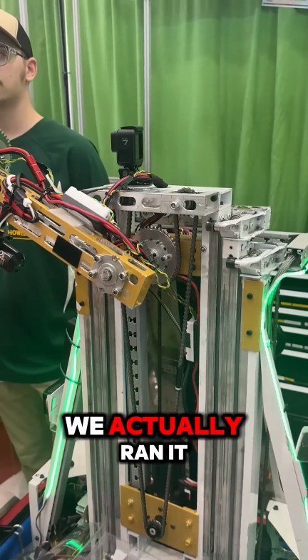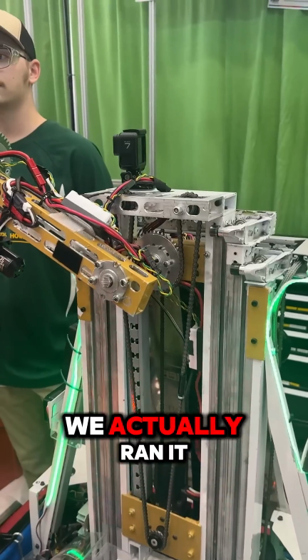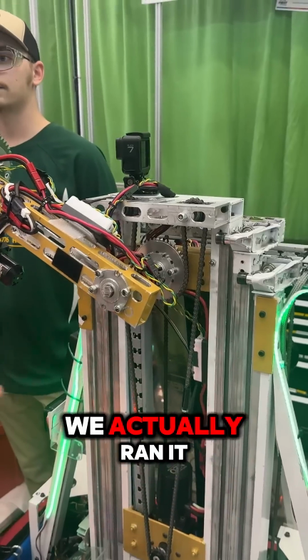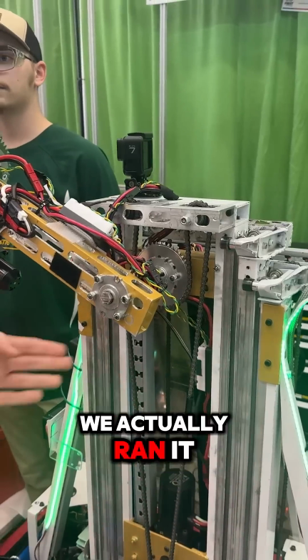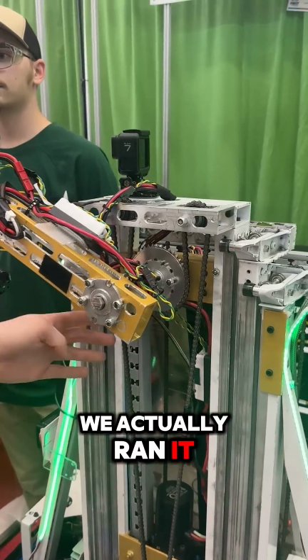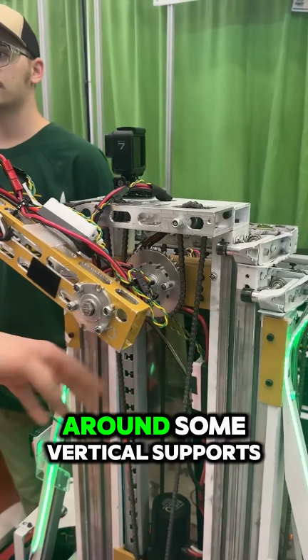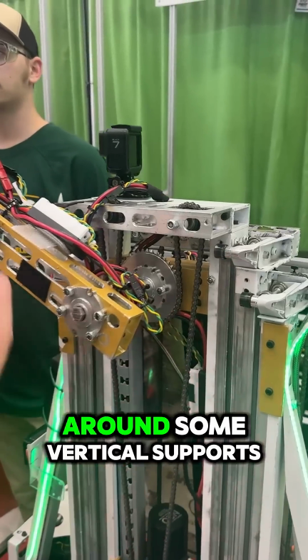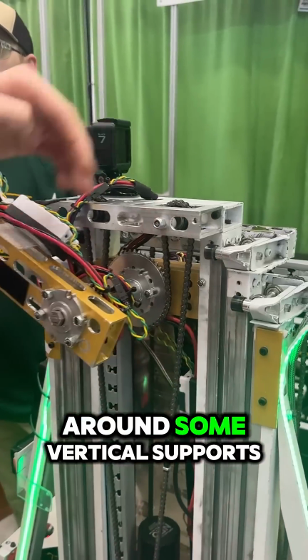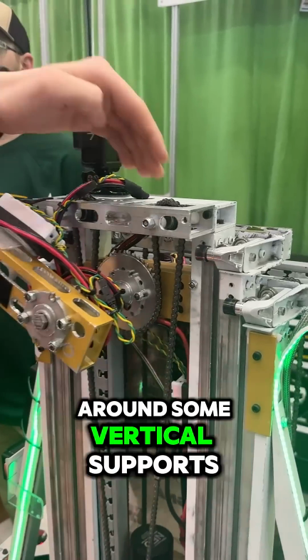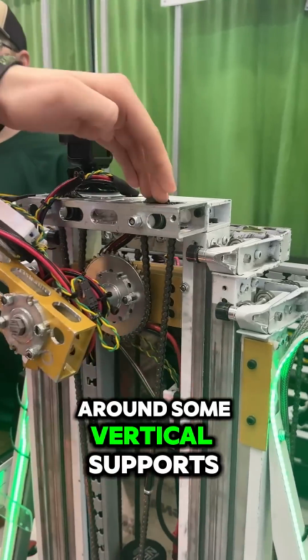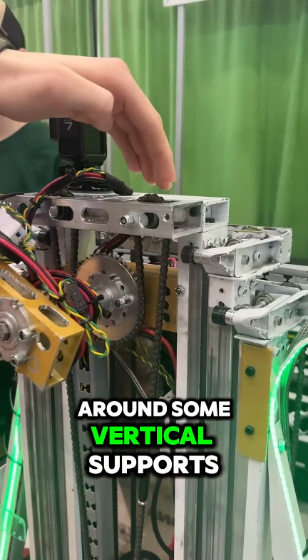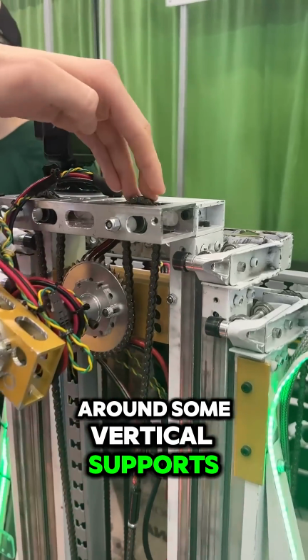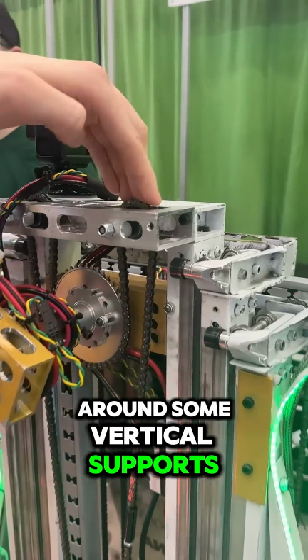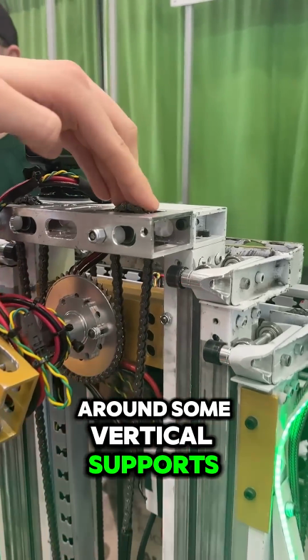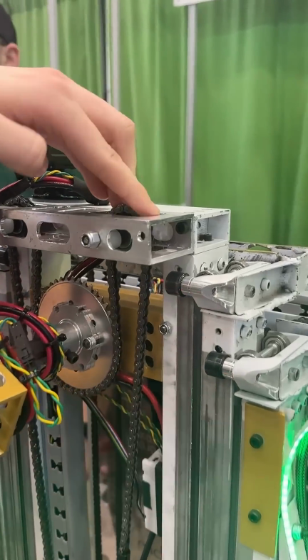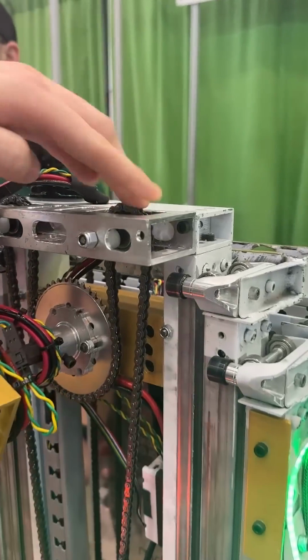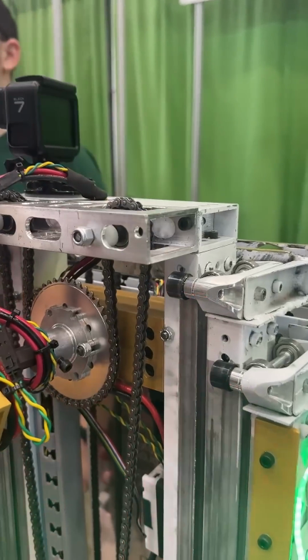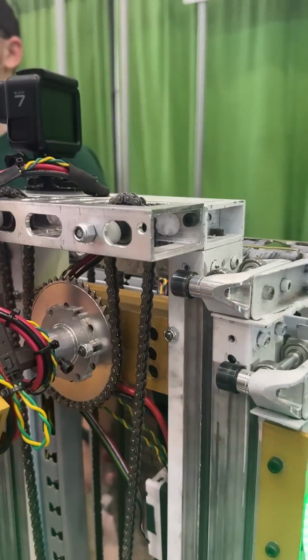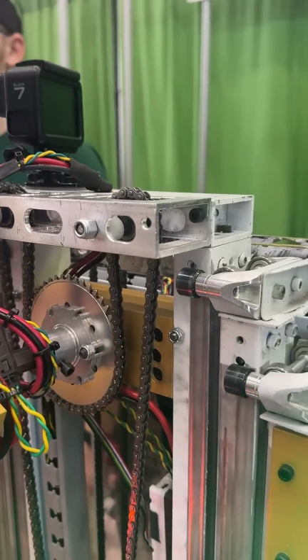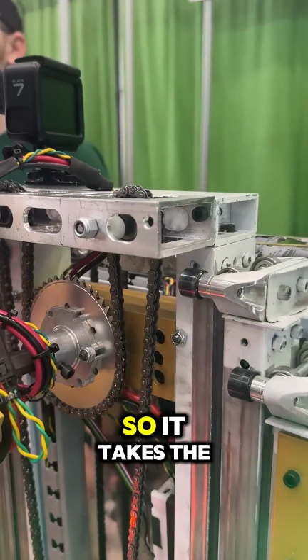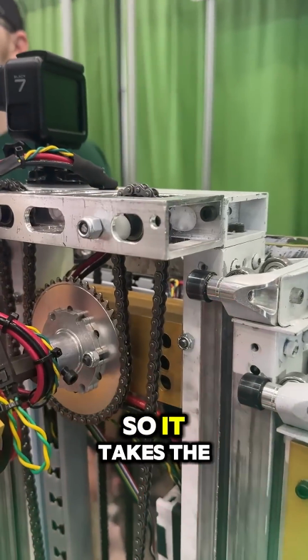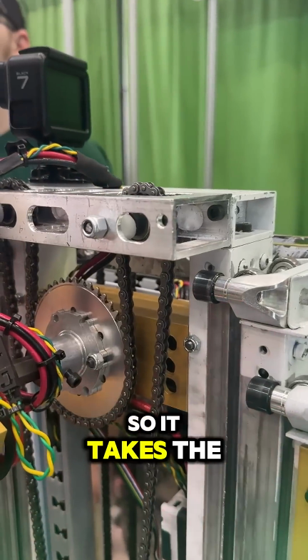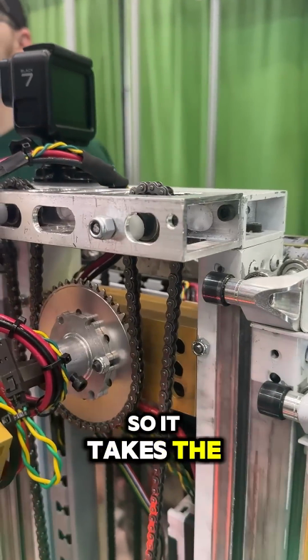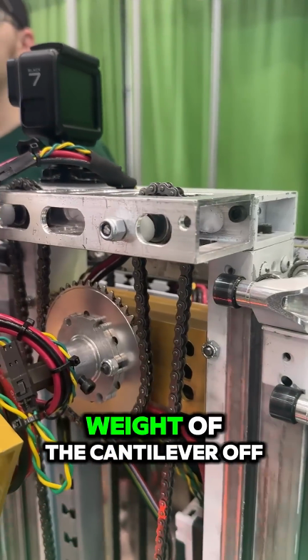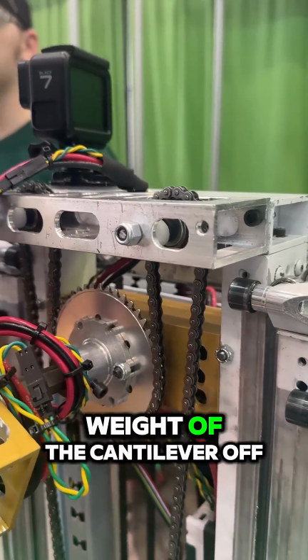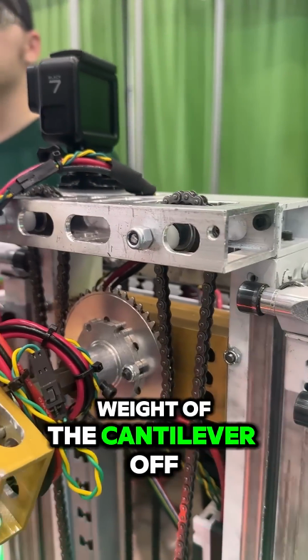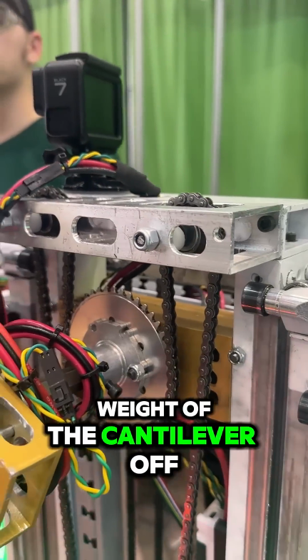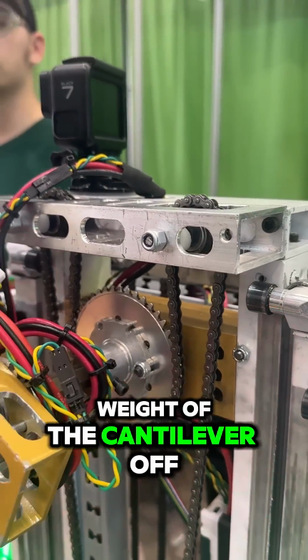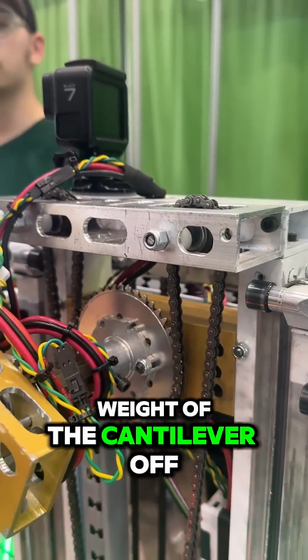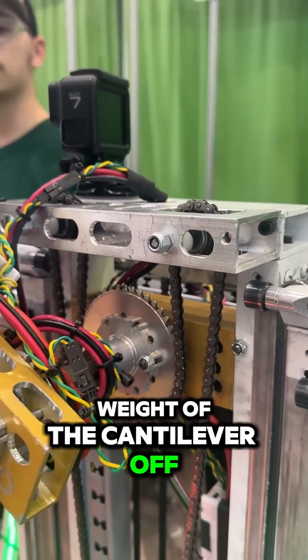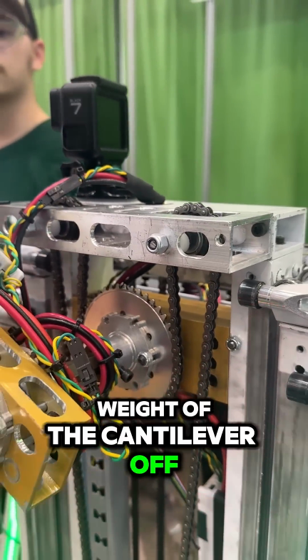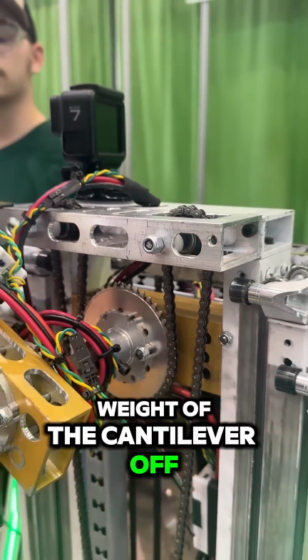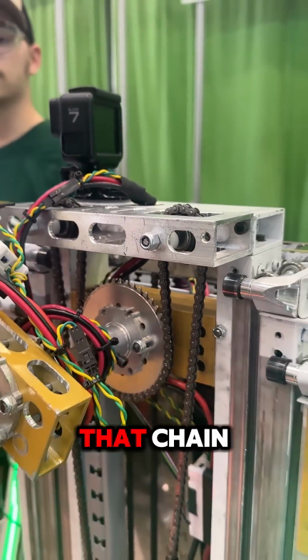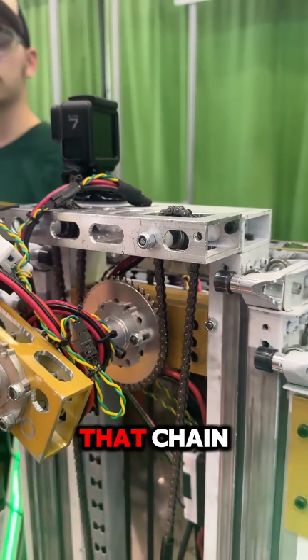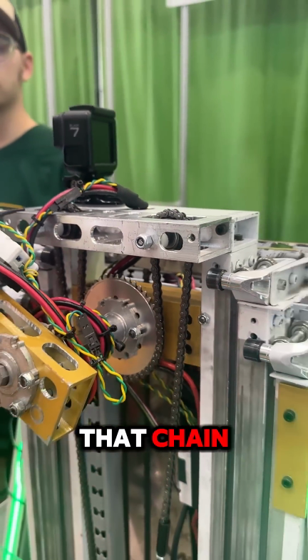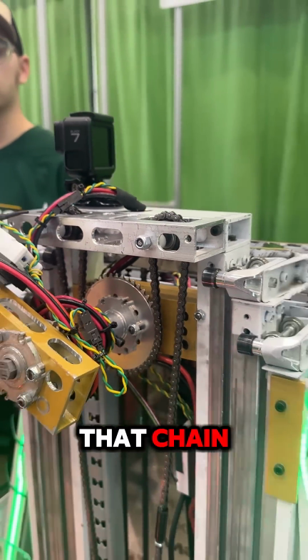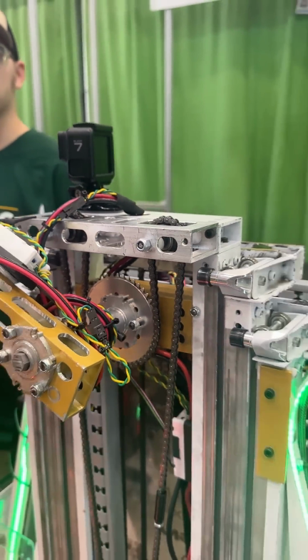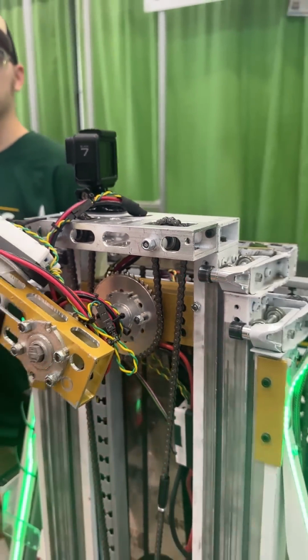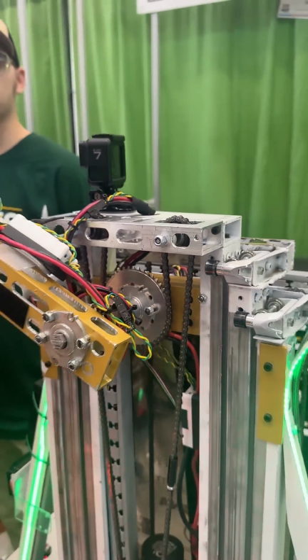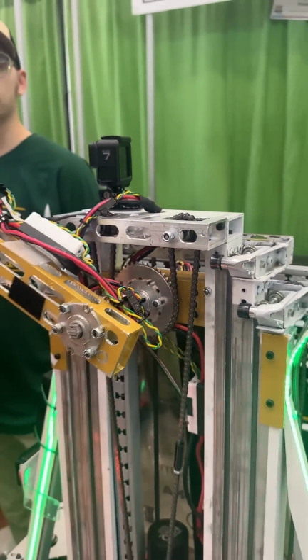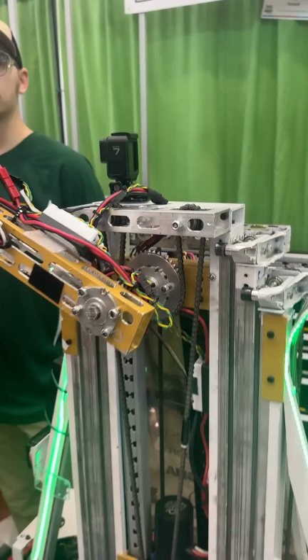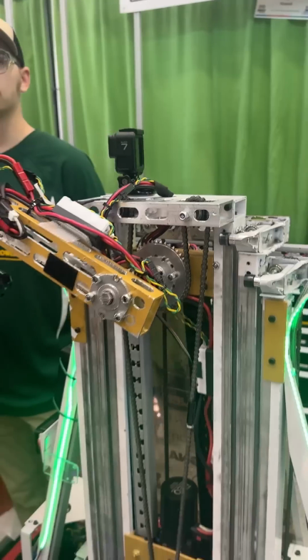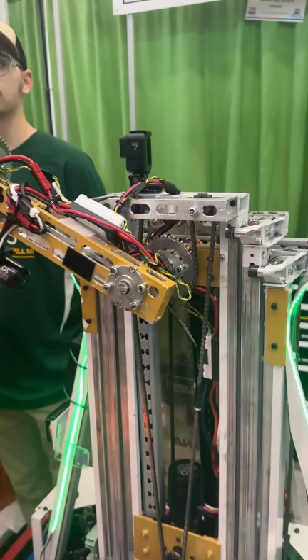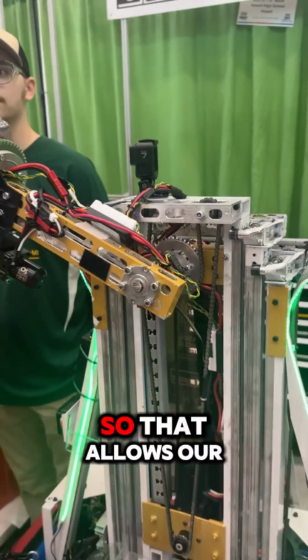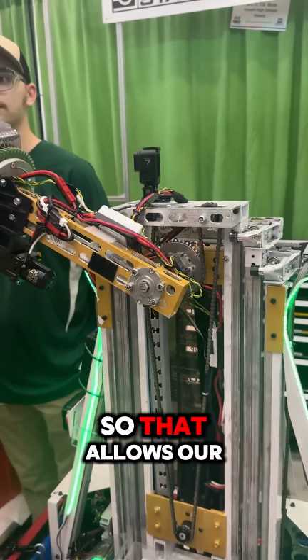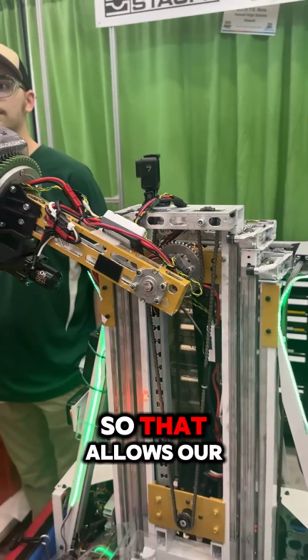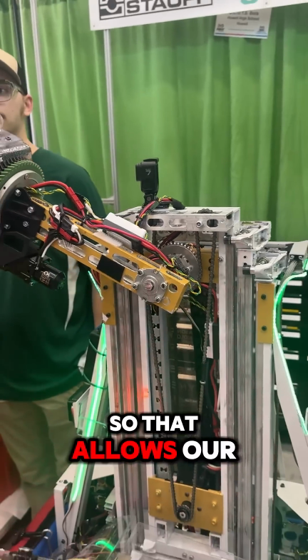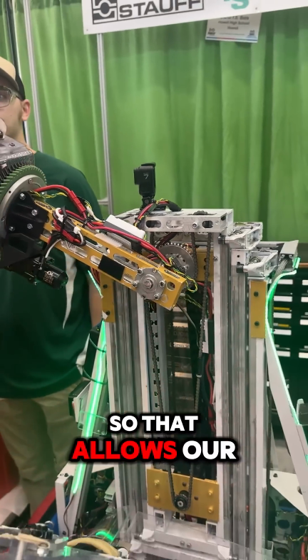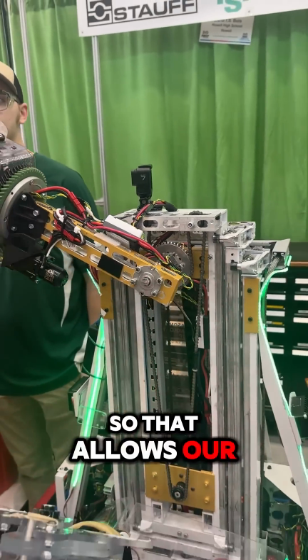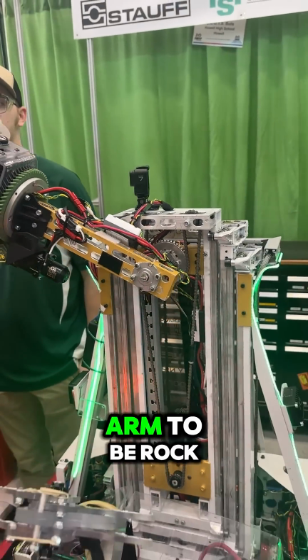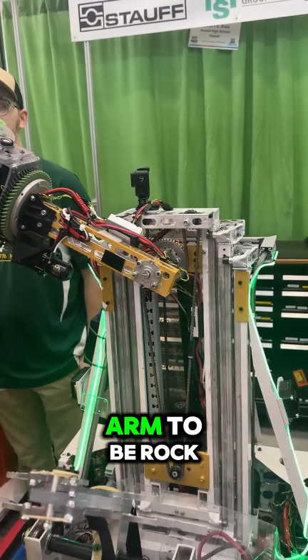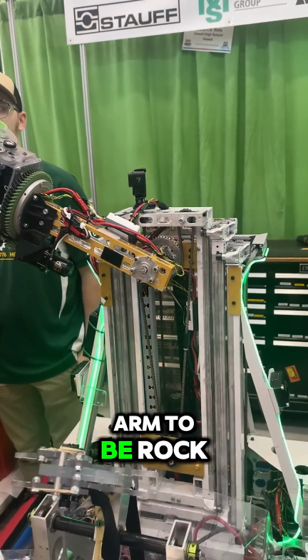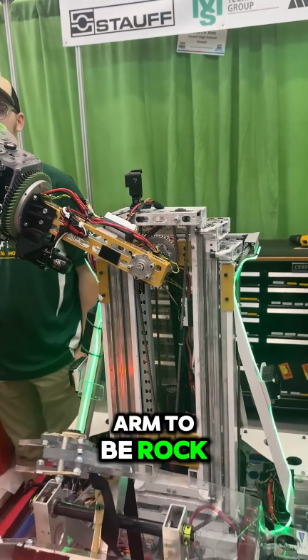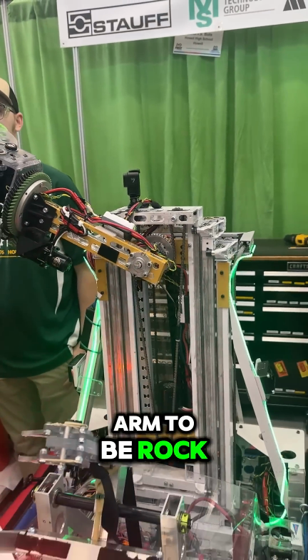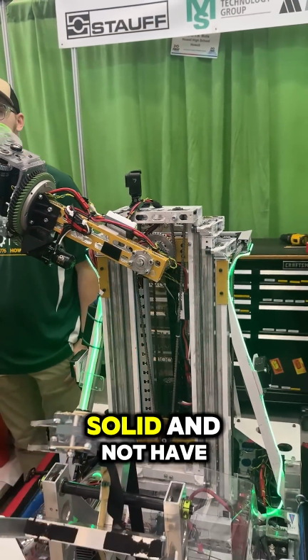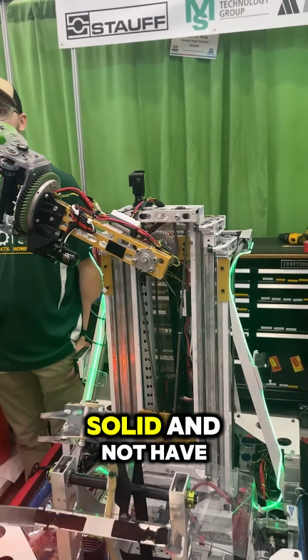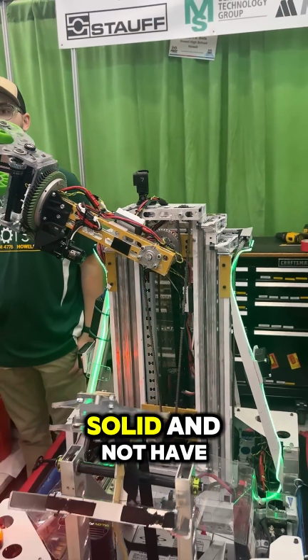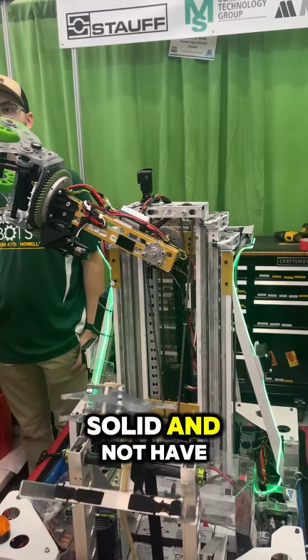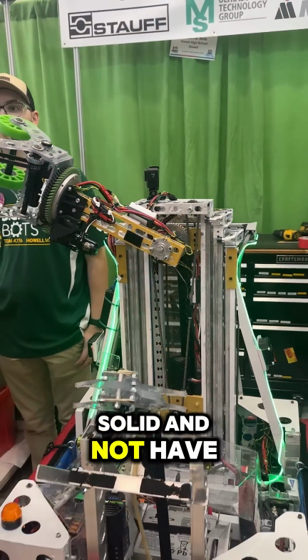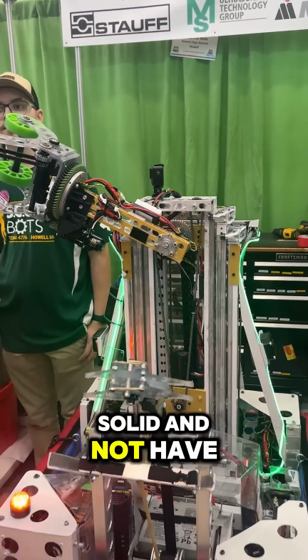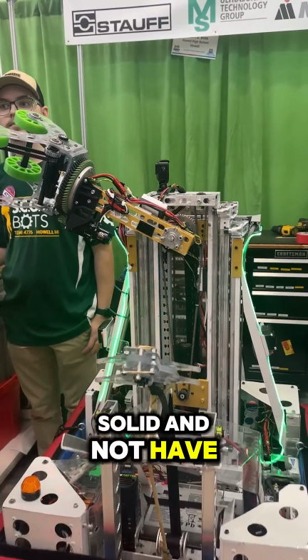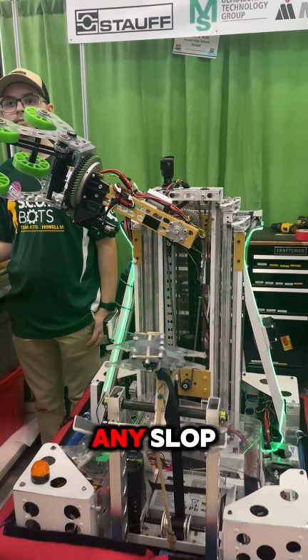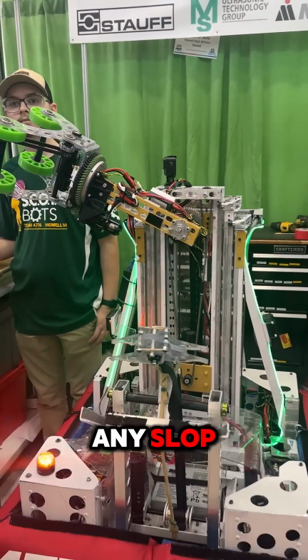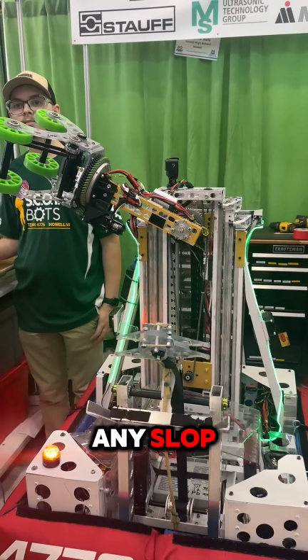we actually ran it around some vertical supports, so it takes the weight of the cantilever off that chain. That allows our arm to be rock solid and not have any slop.